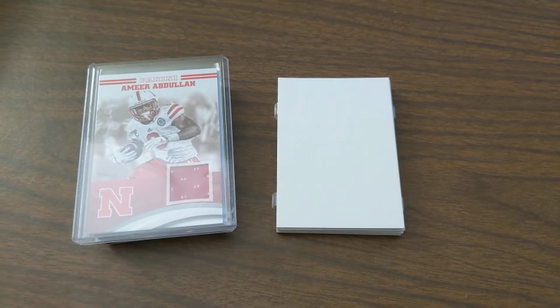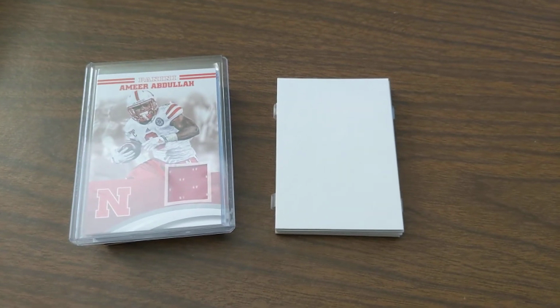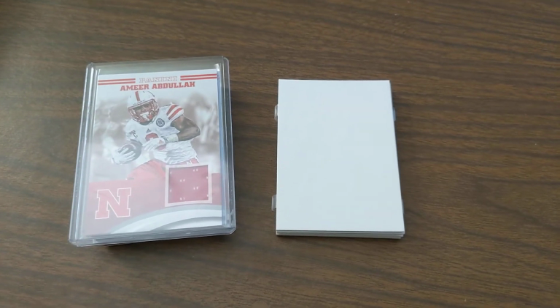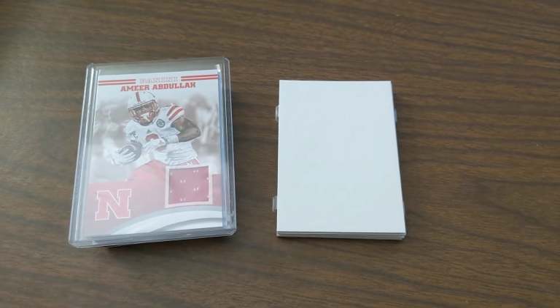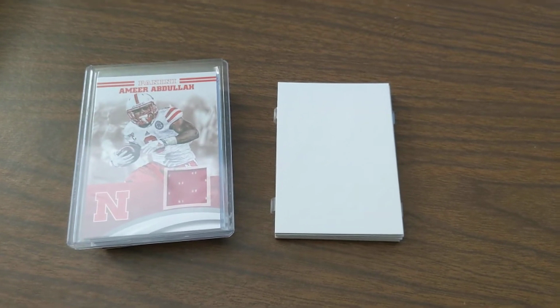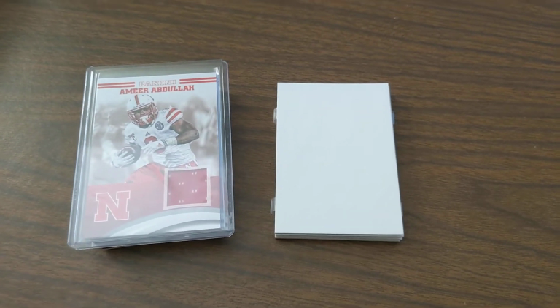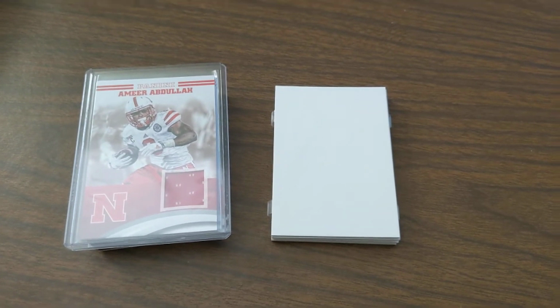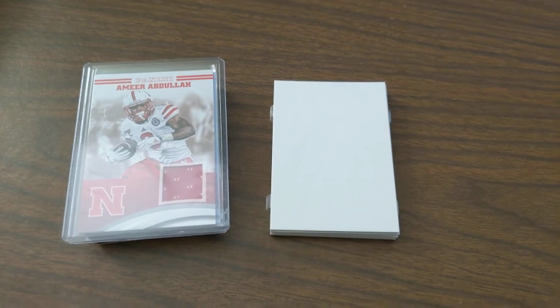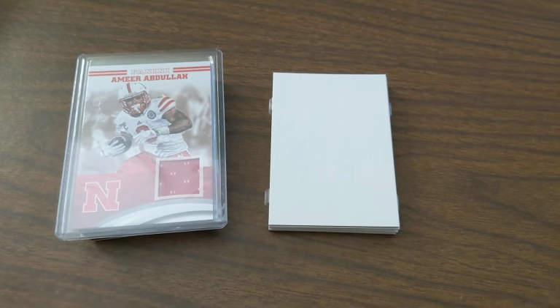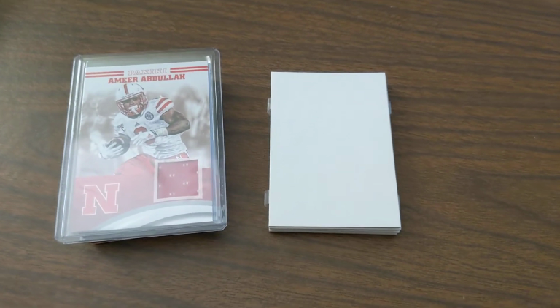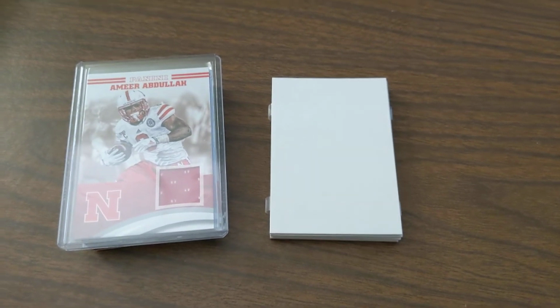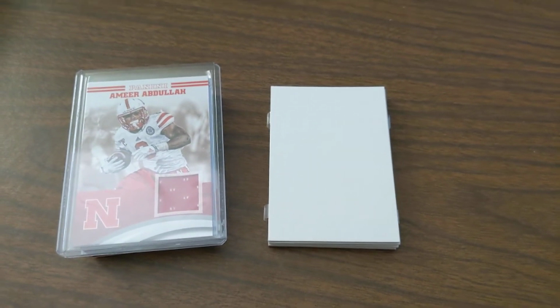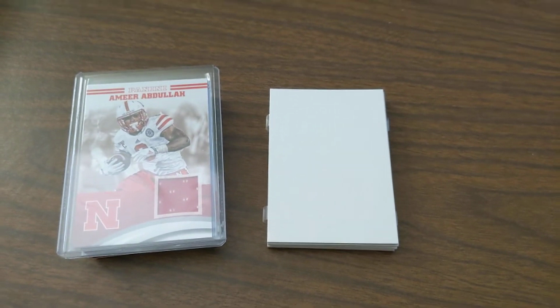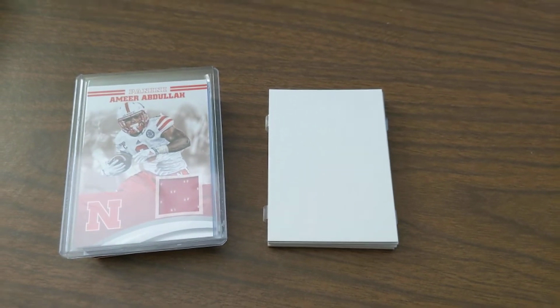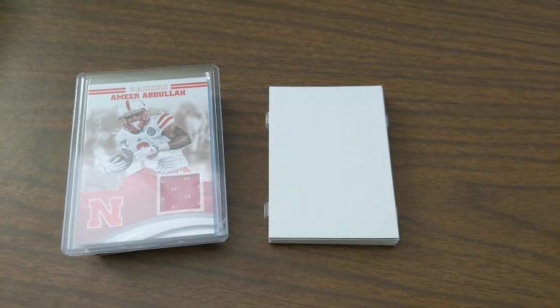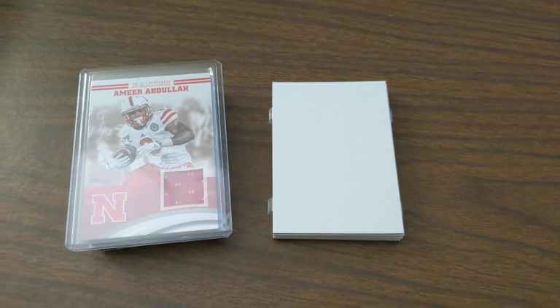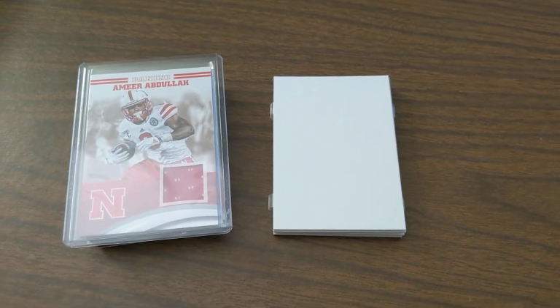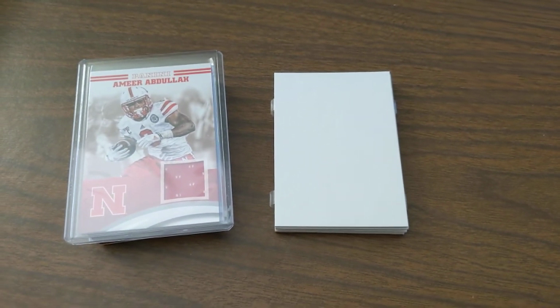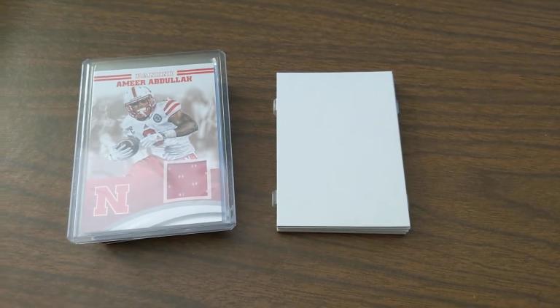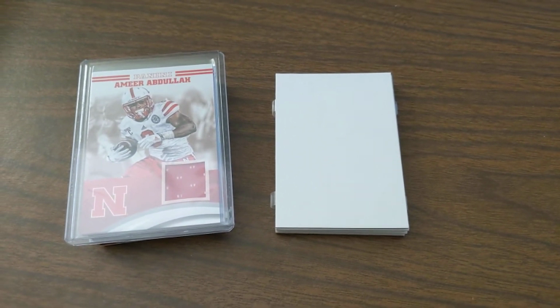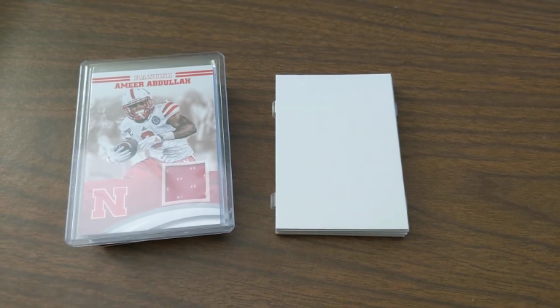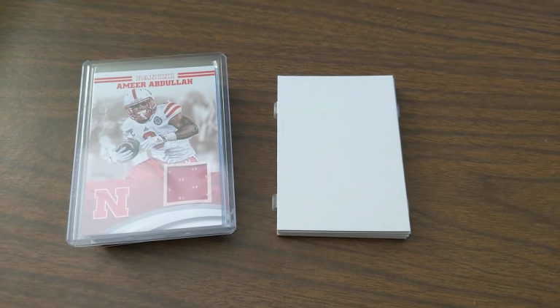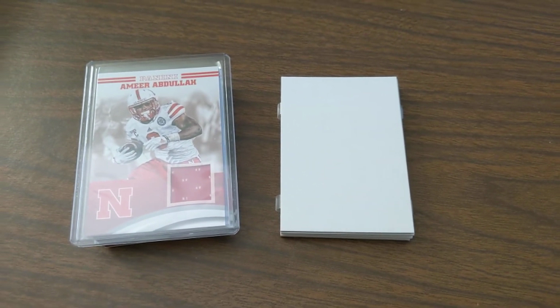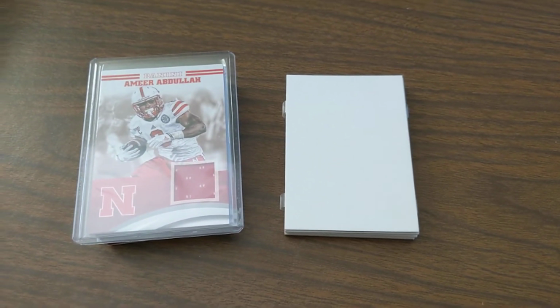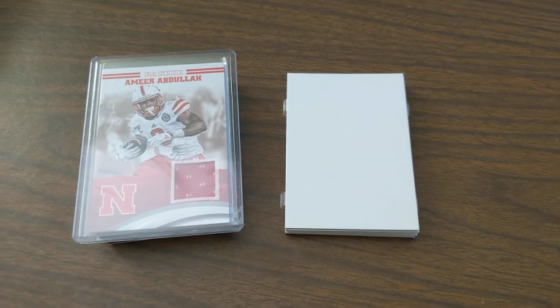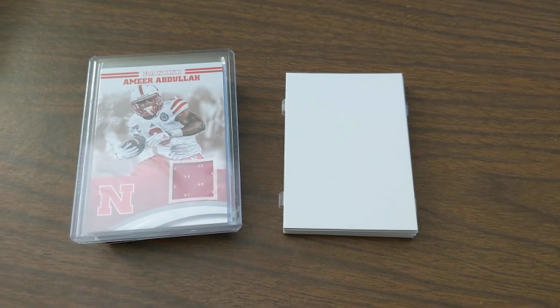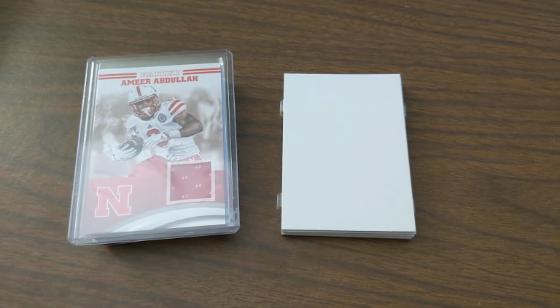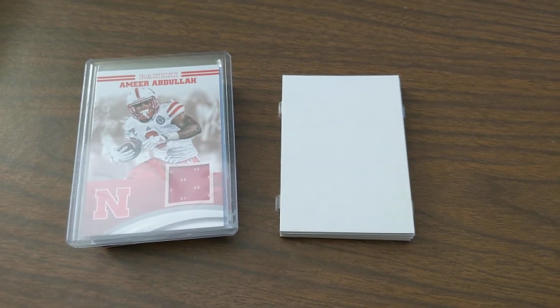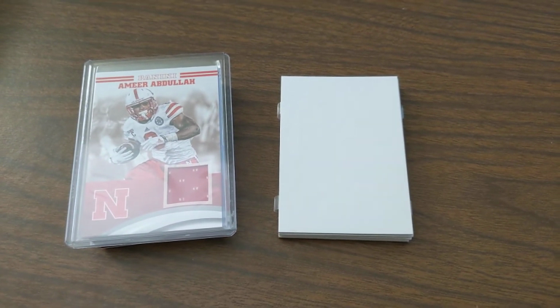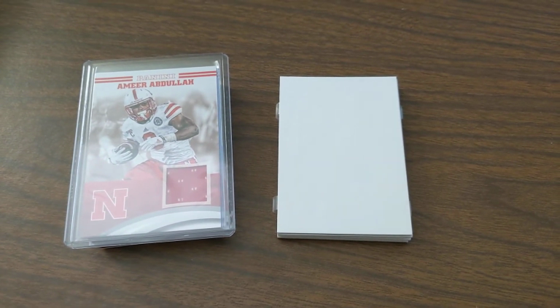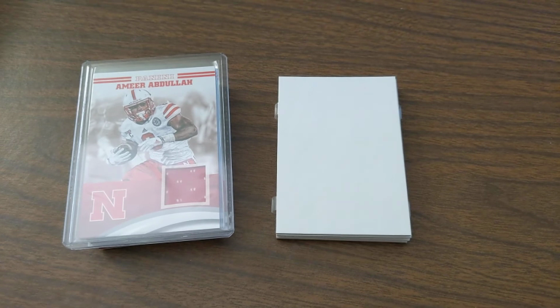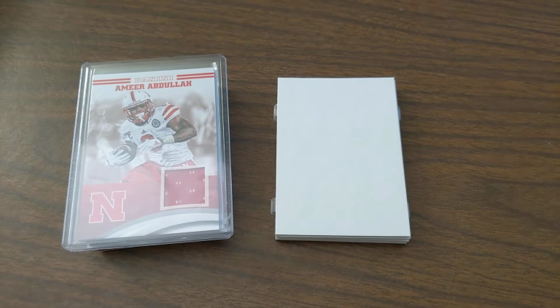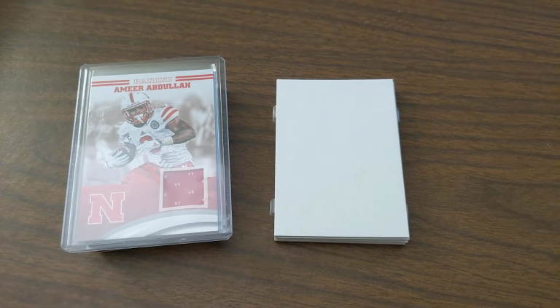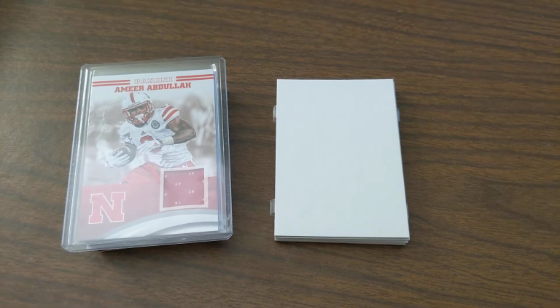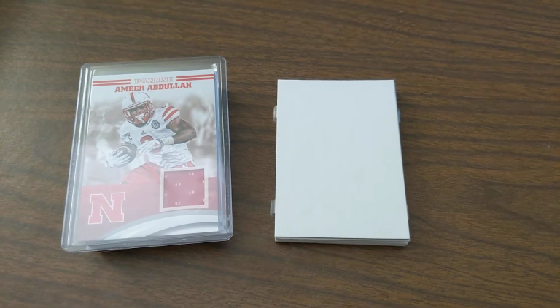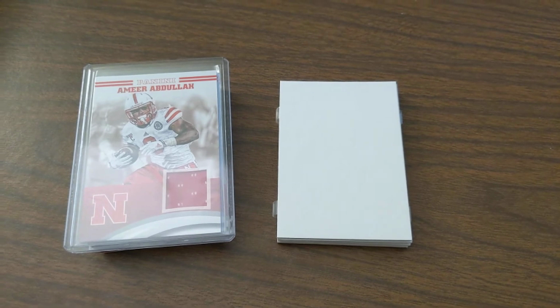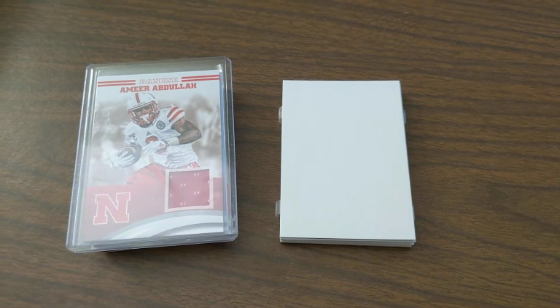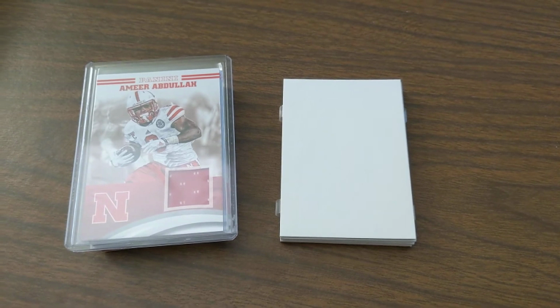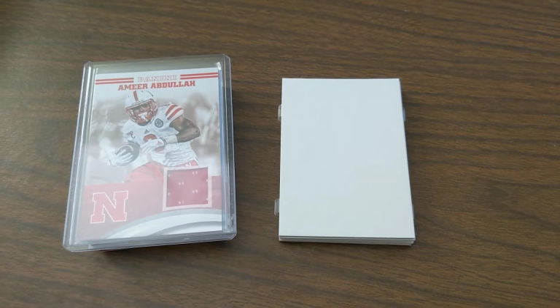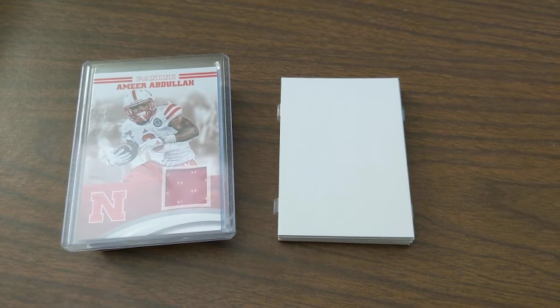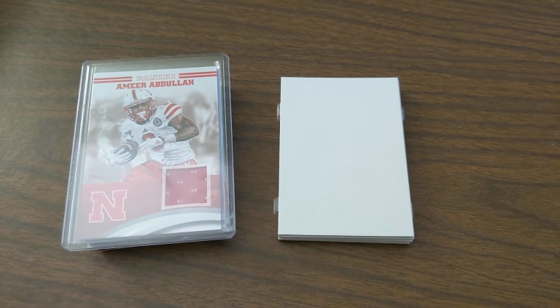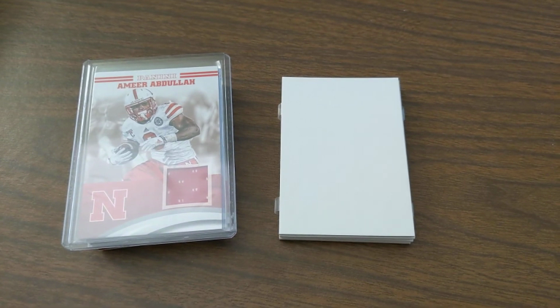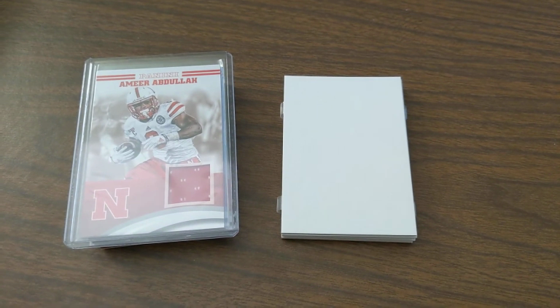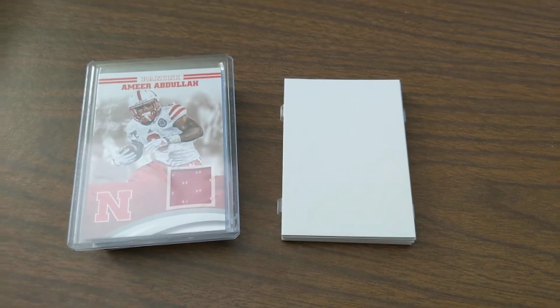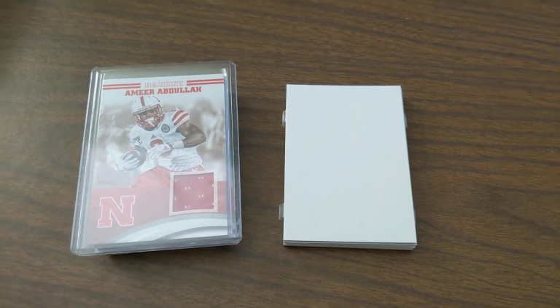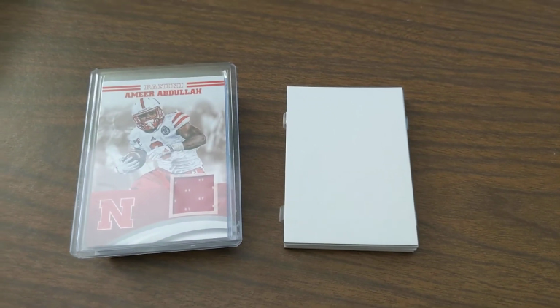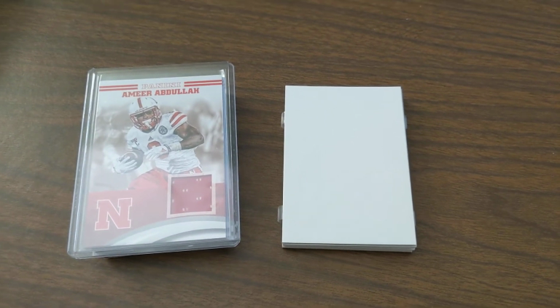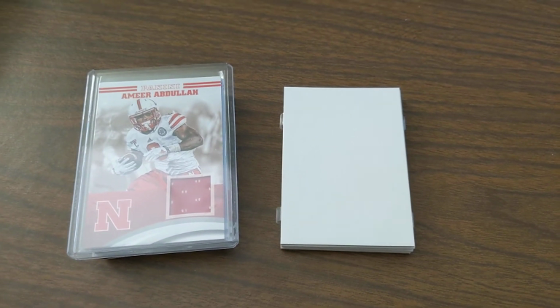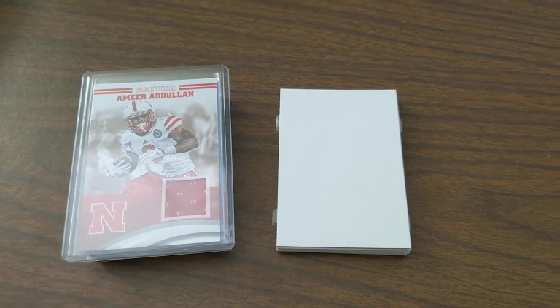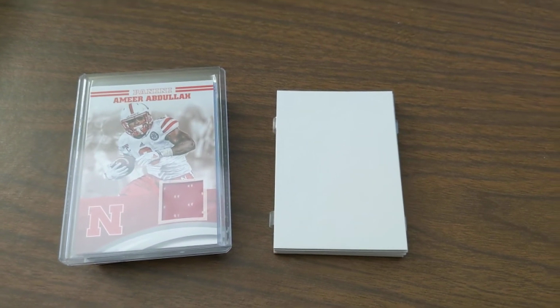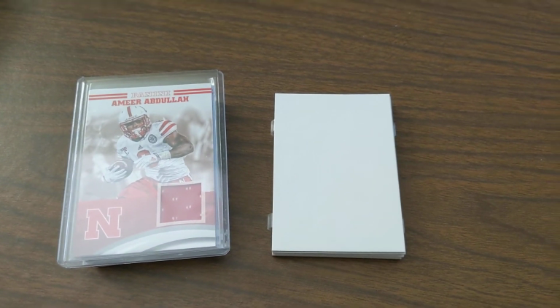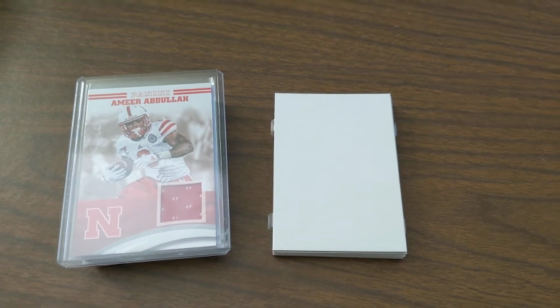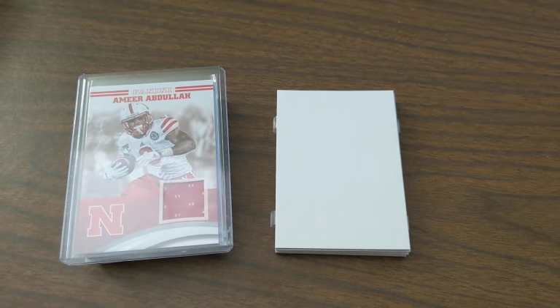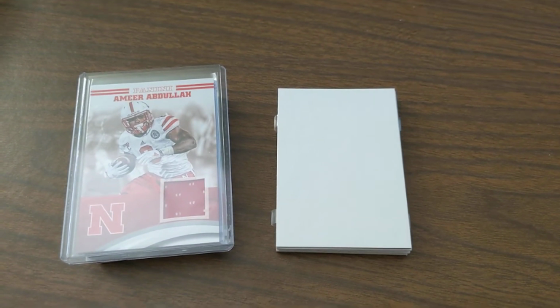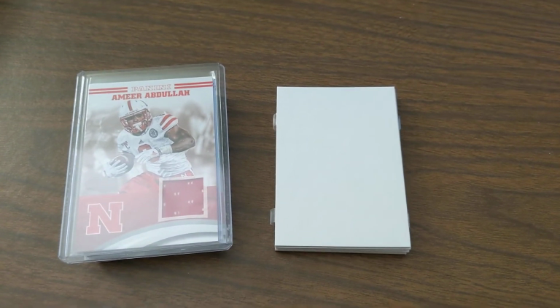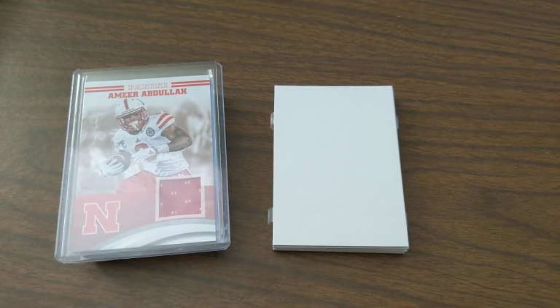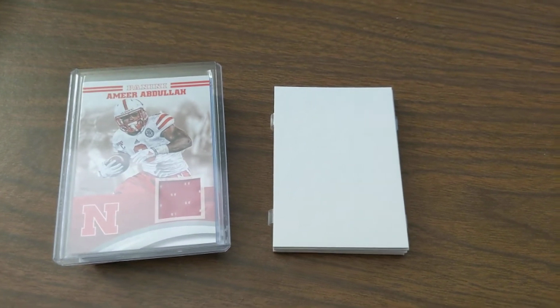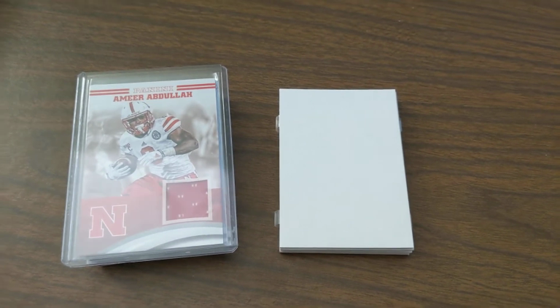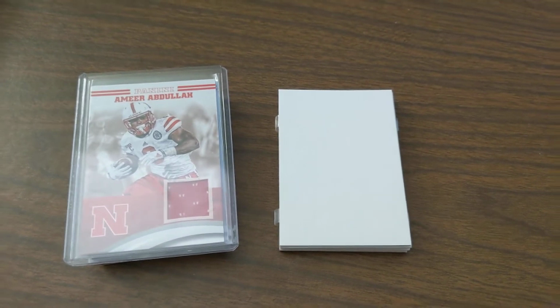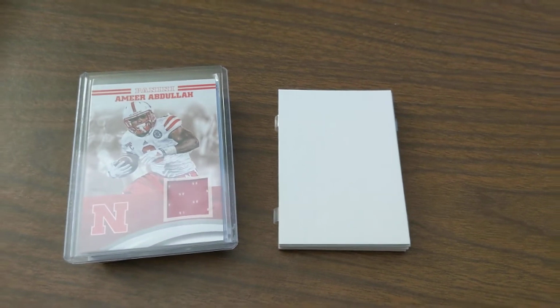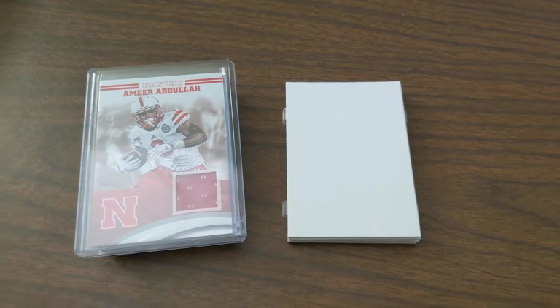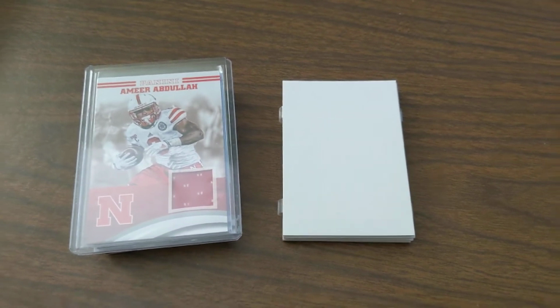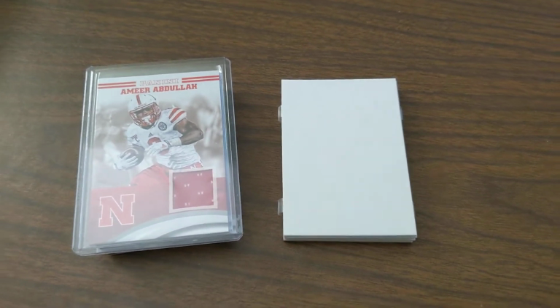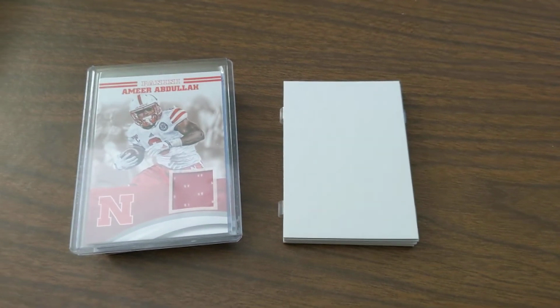Hey everyone, I wanted to show you my latest custom project — doing a Nebraska player. This is going to be my first custom of Amir Abdullah.